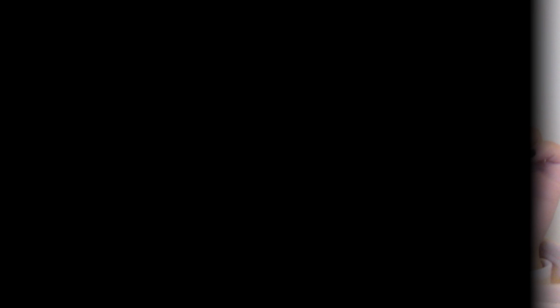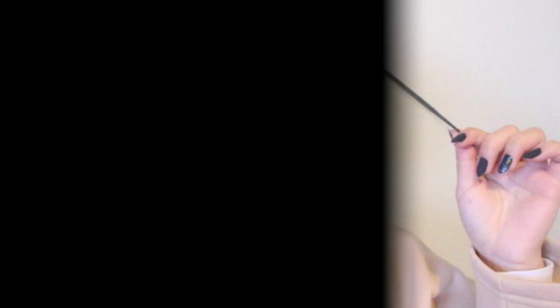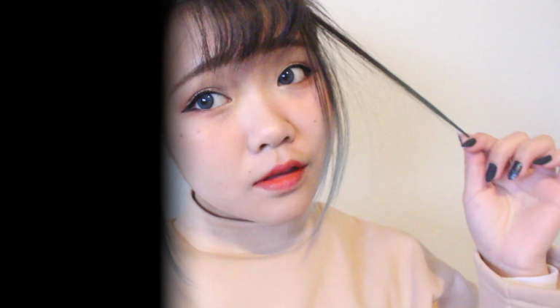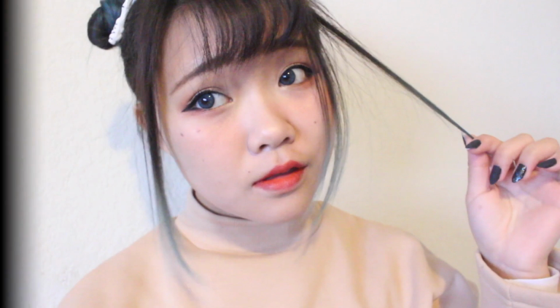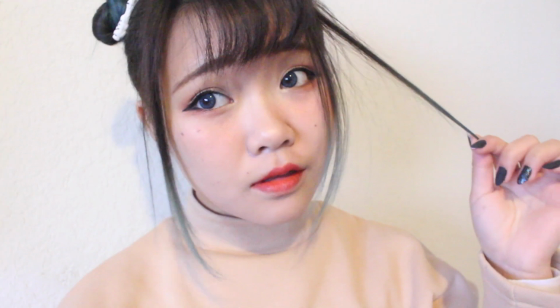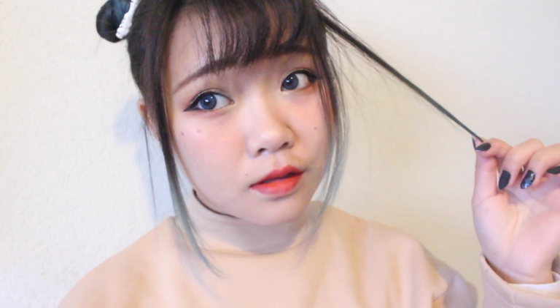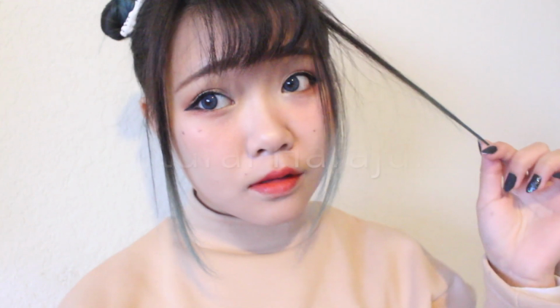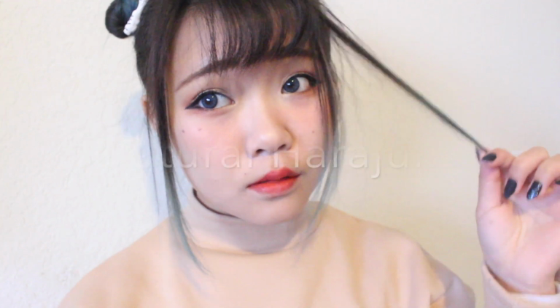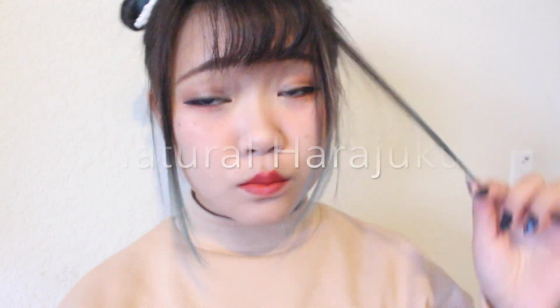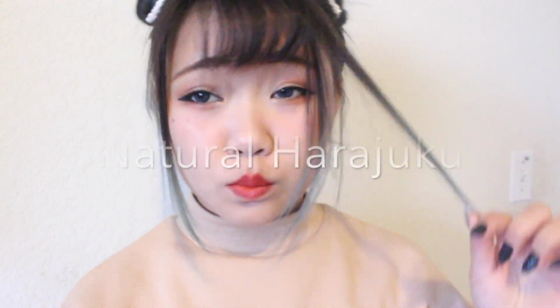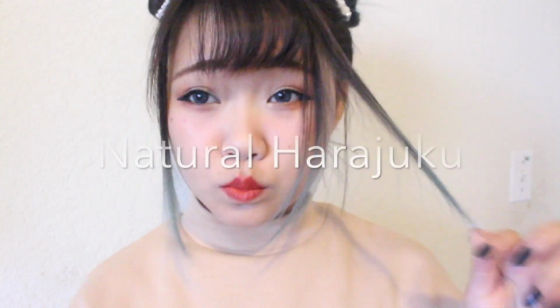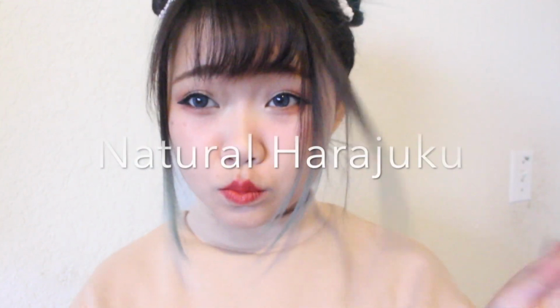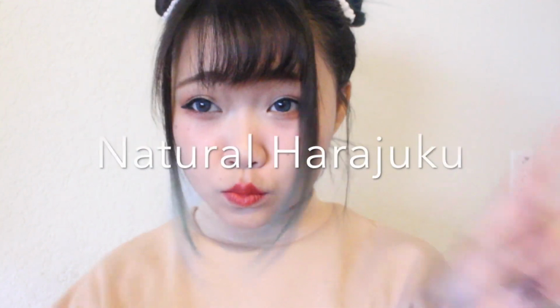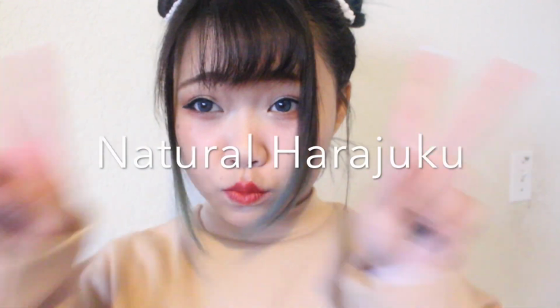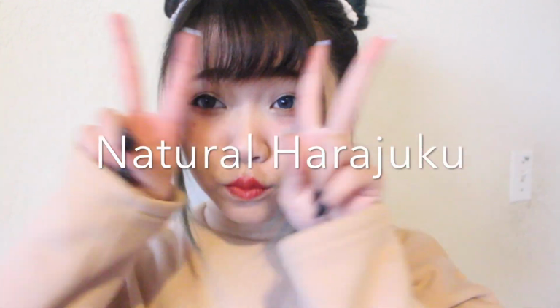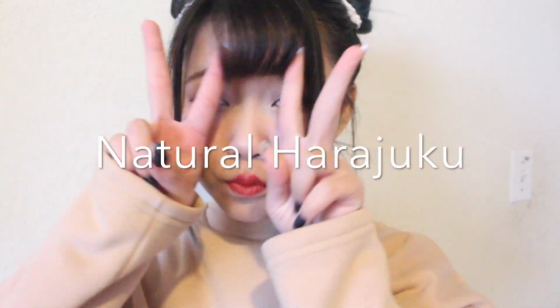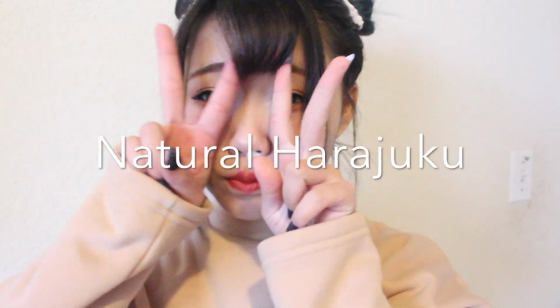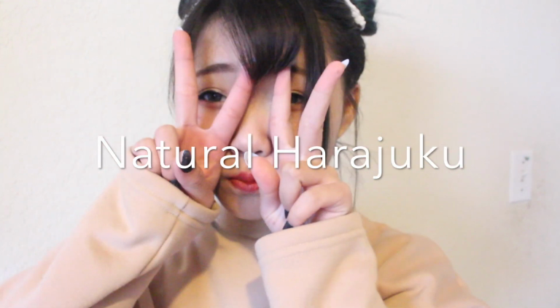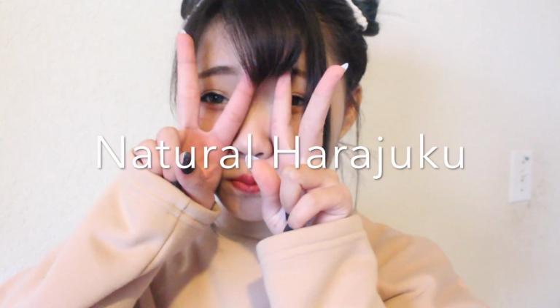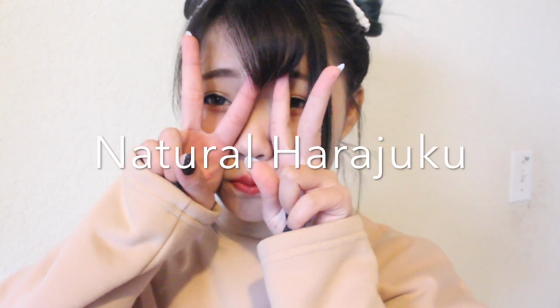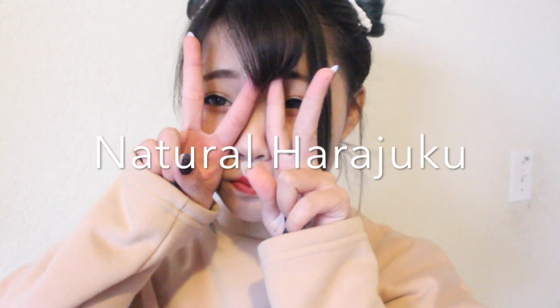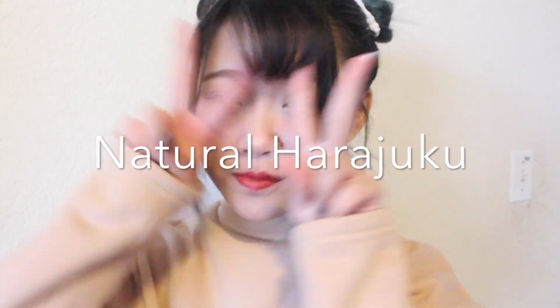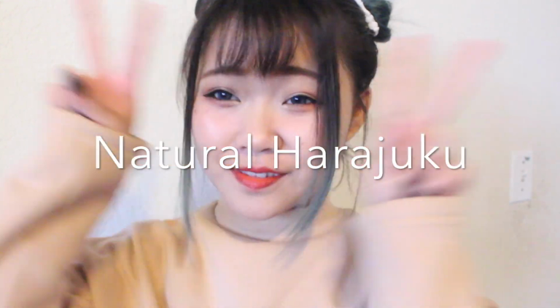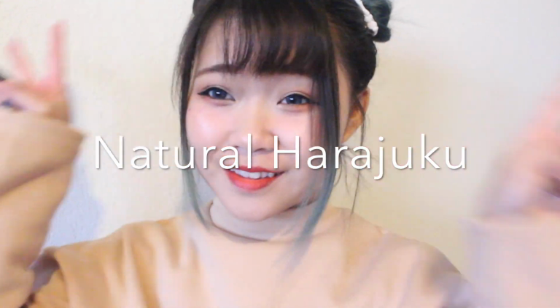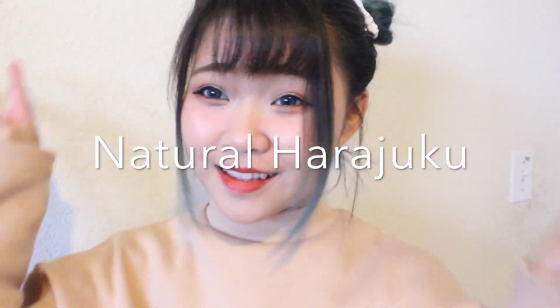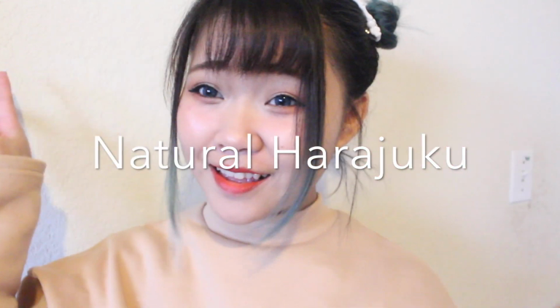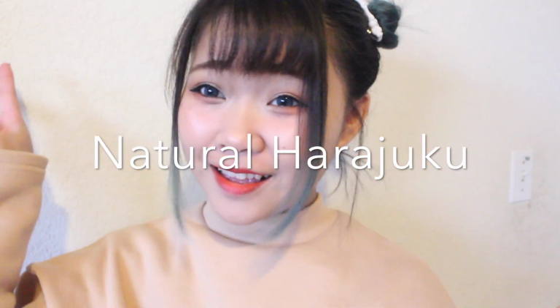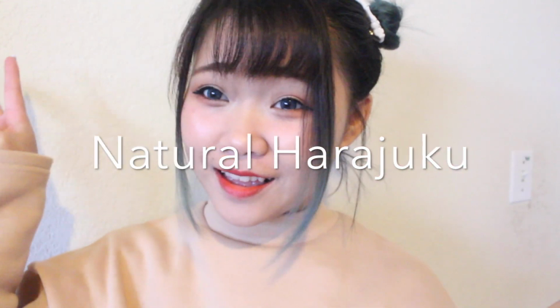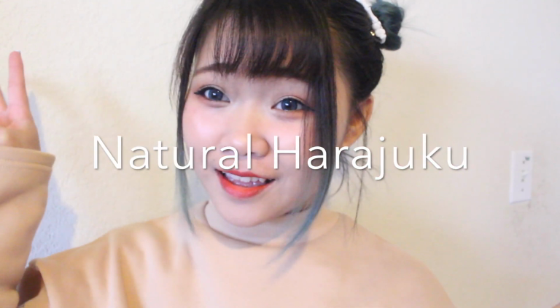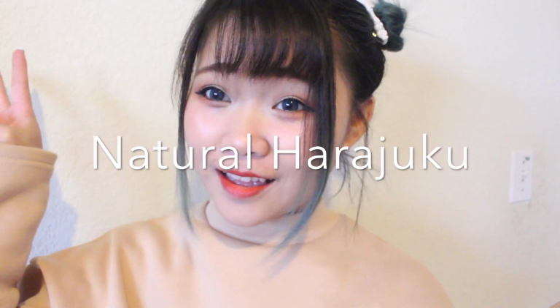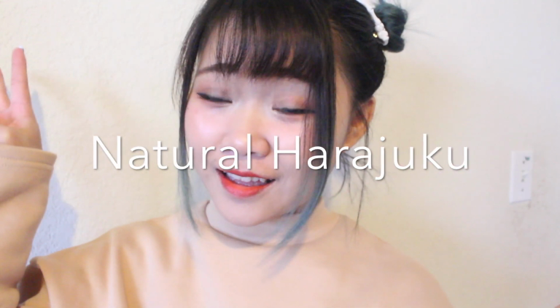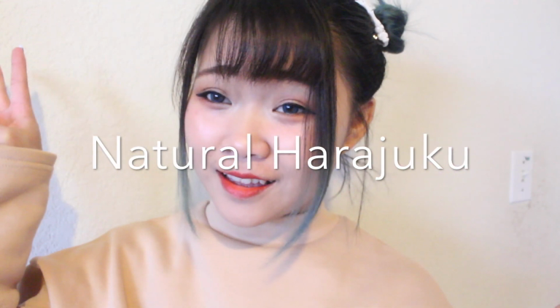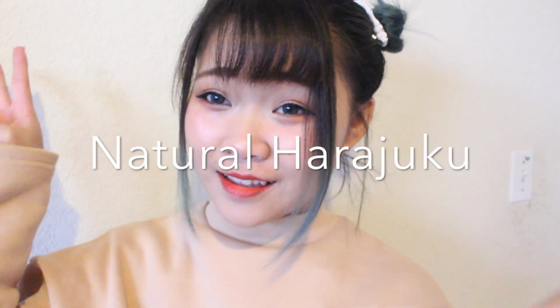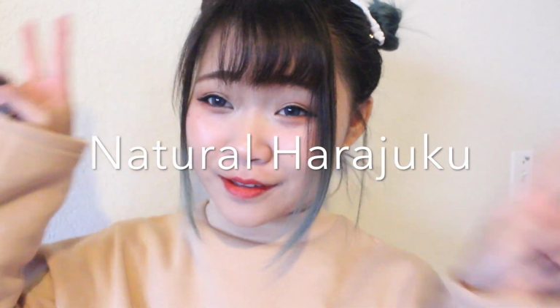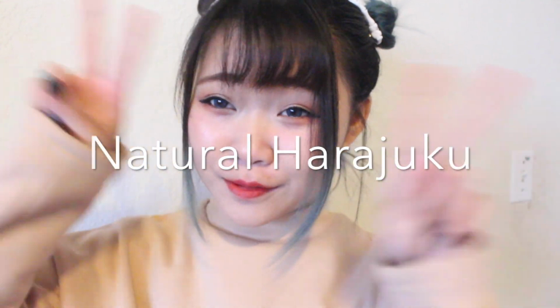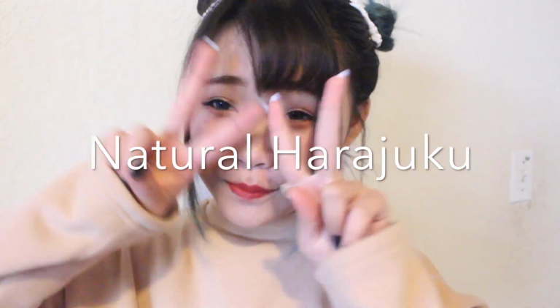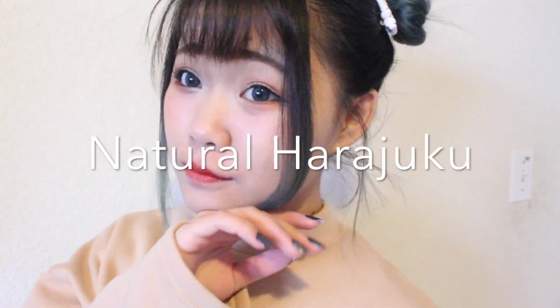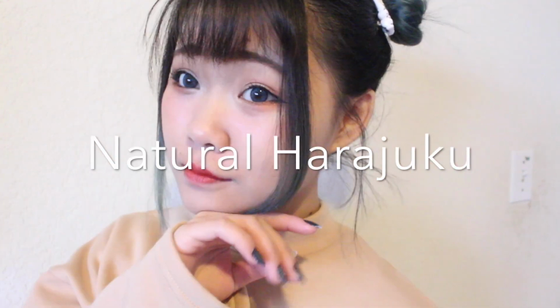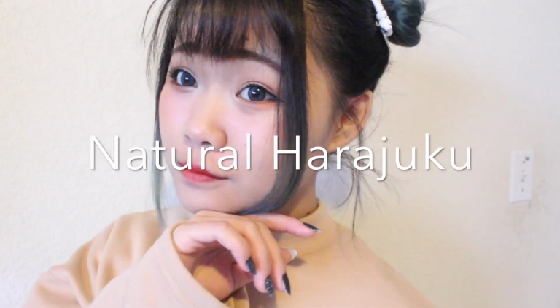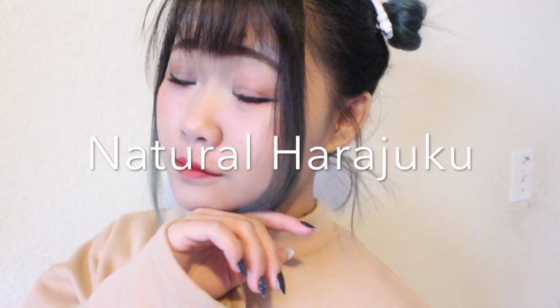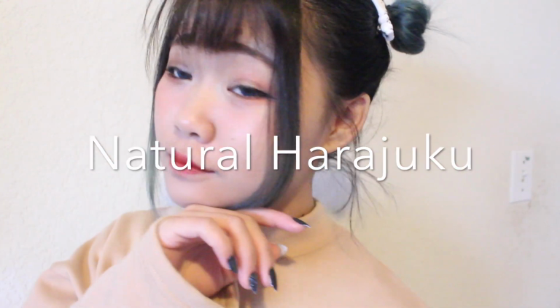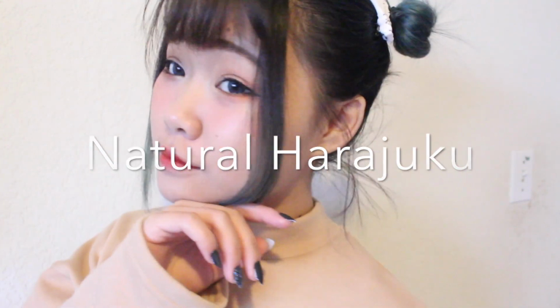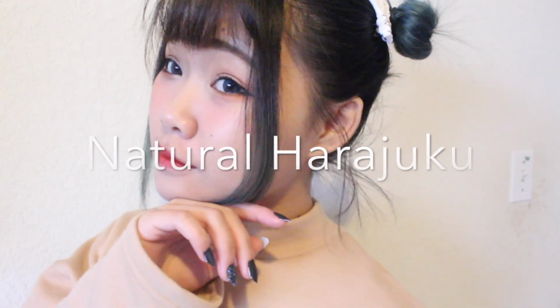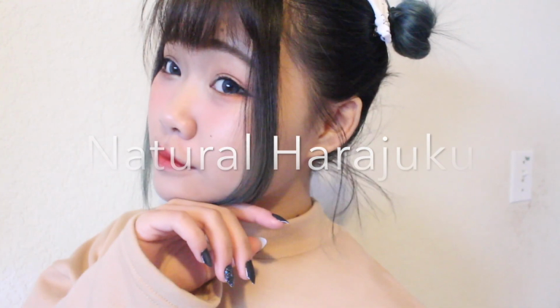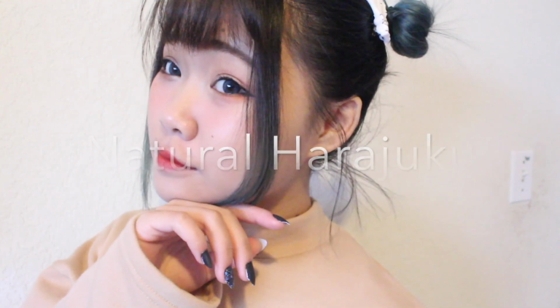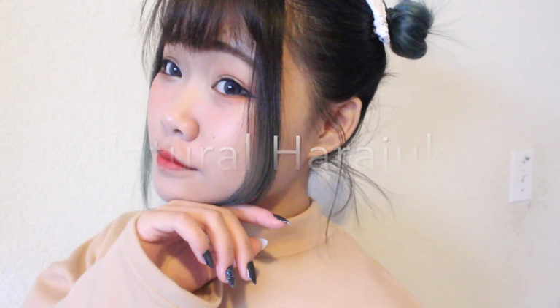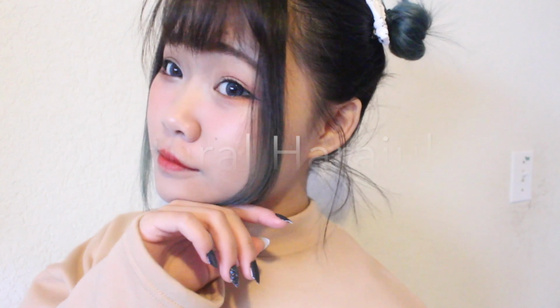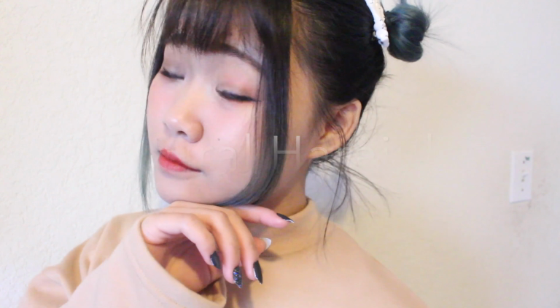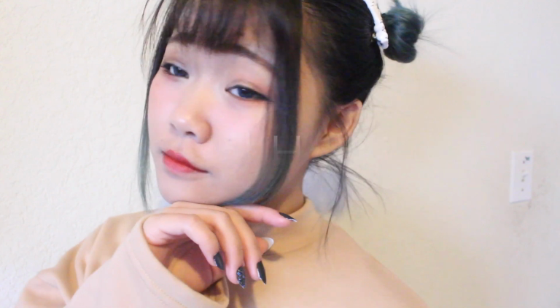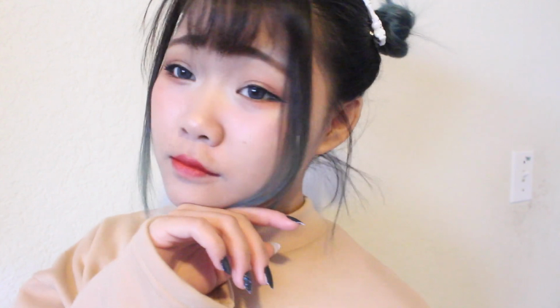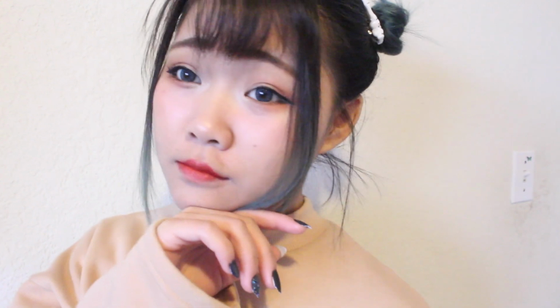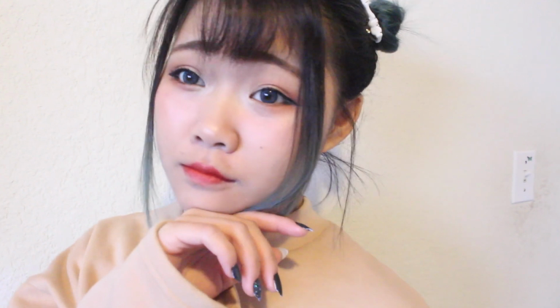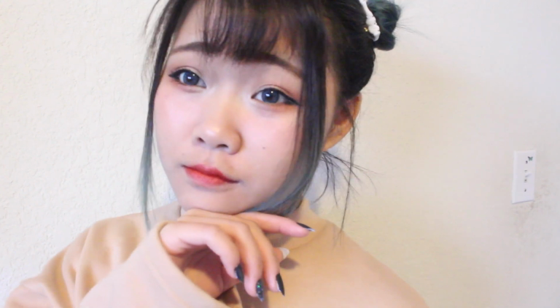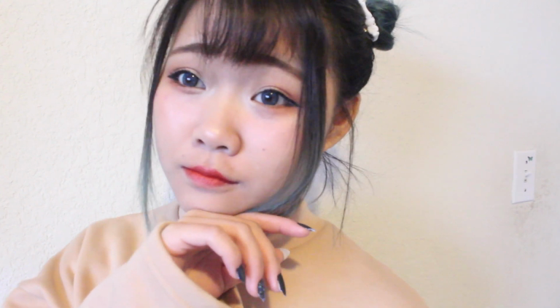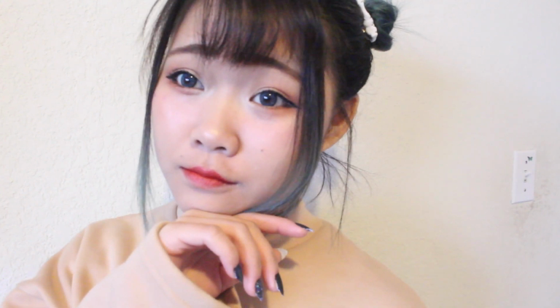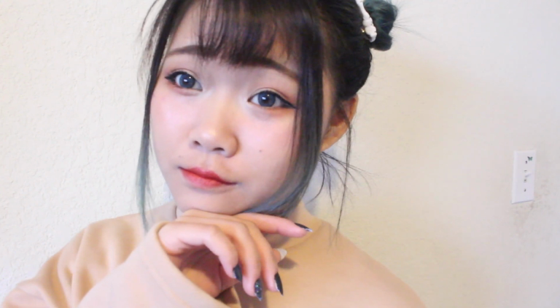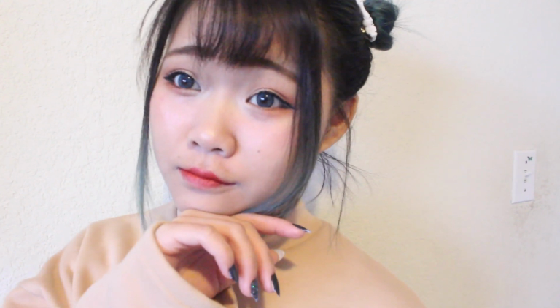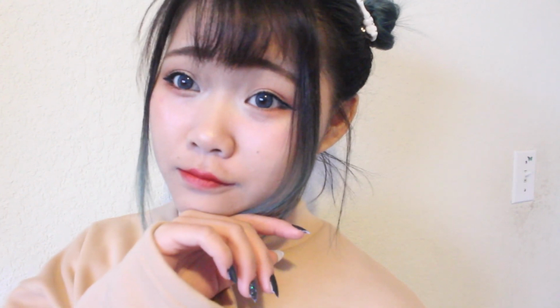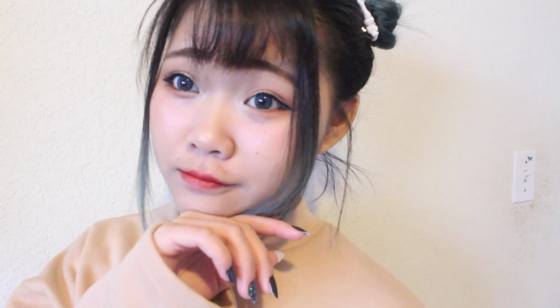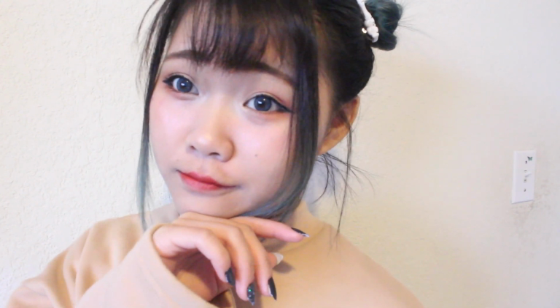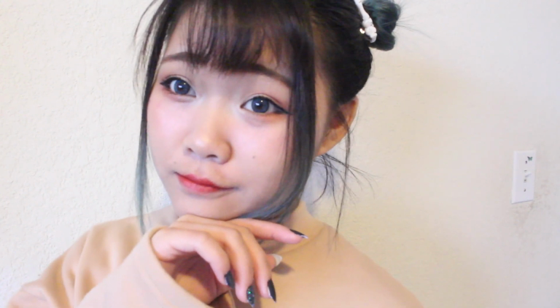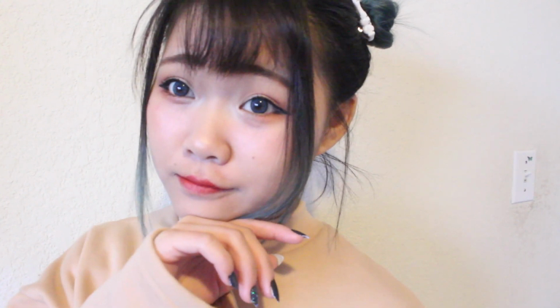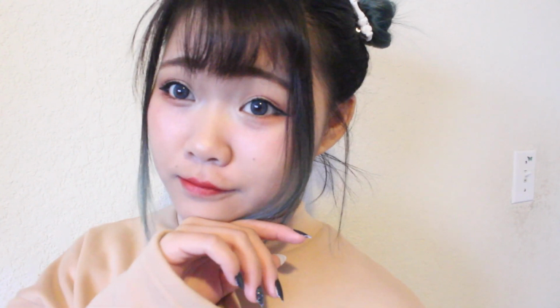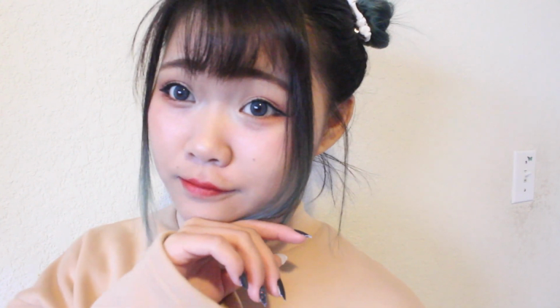Hello my ninjas! Today I wanted to show you the natural Harajuku slash Igari makeup that I have been doing lately.